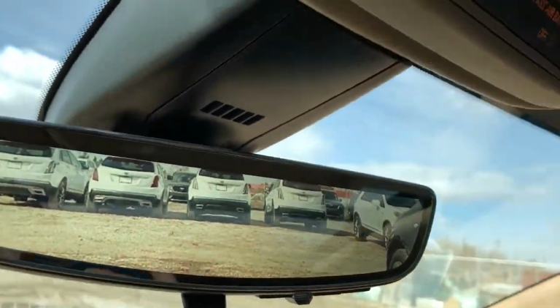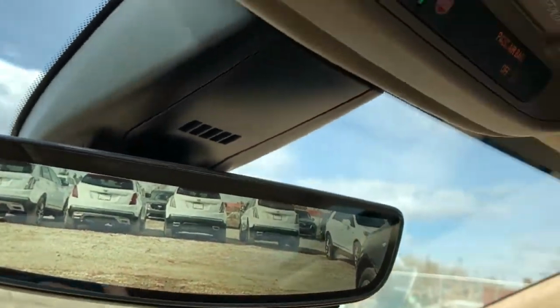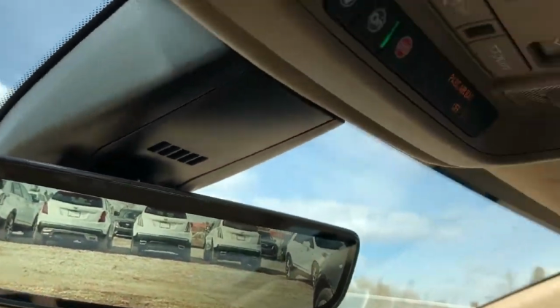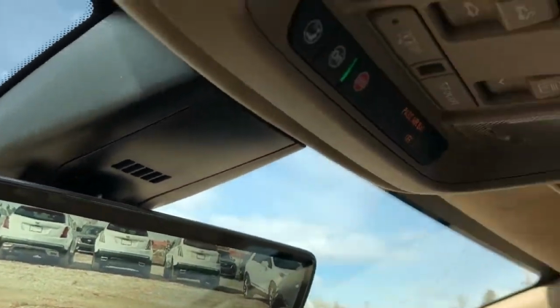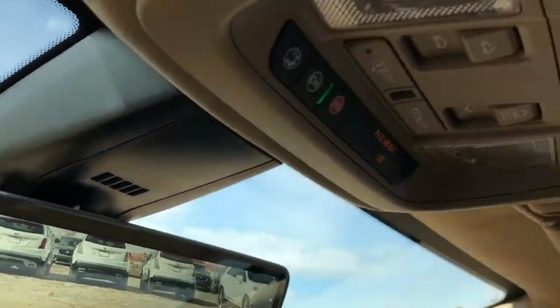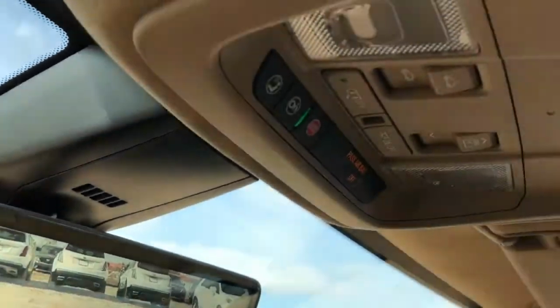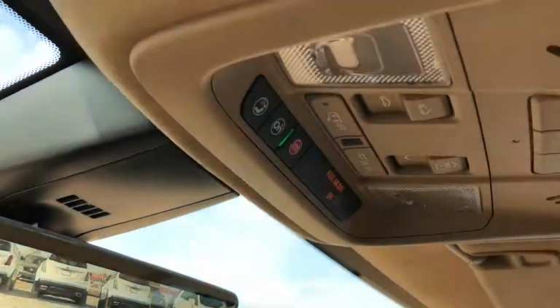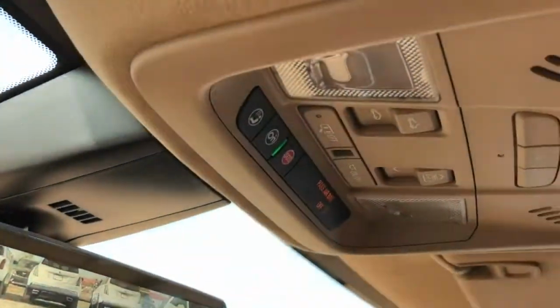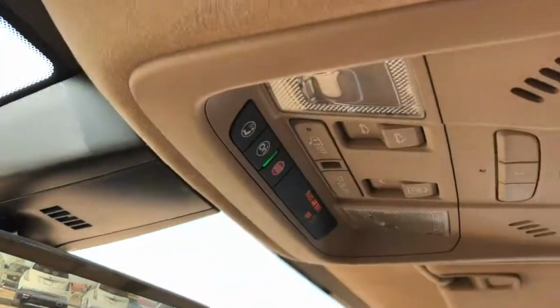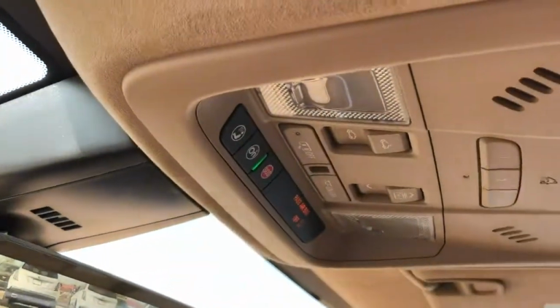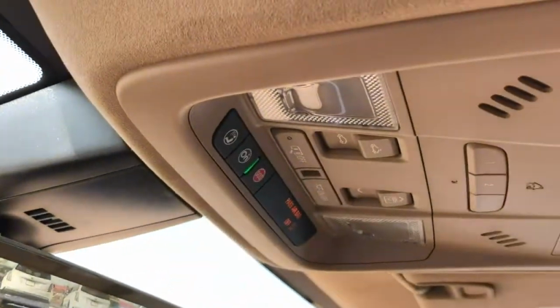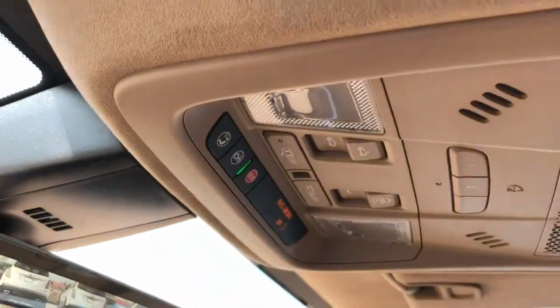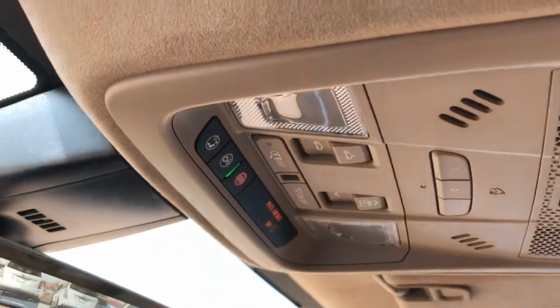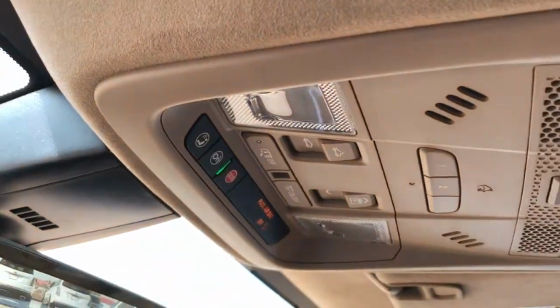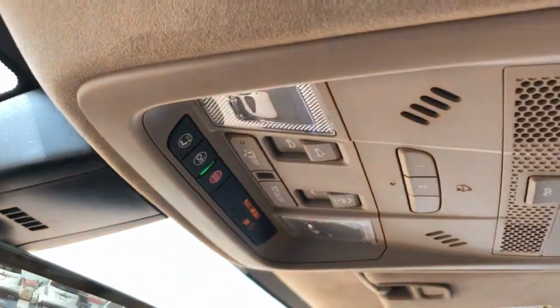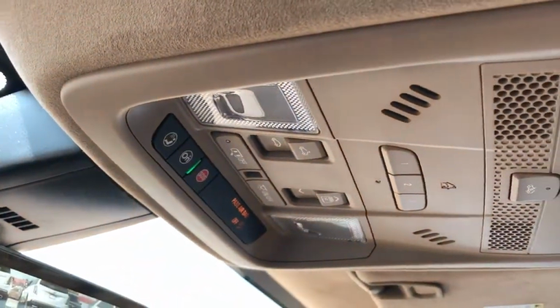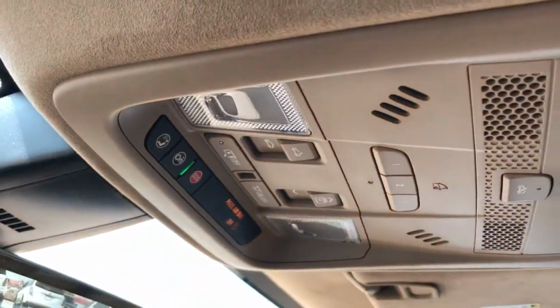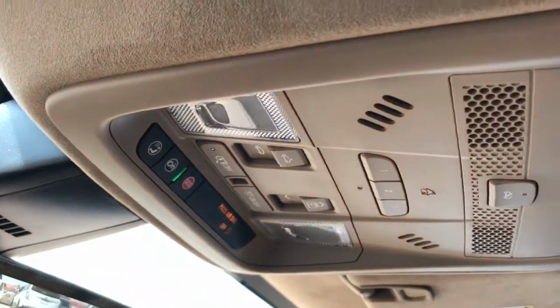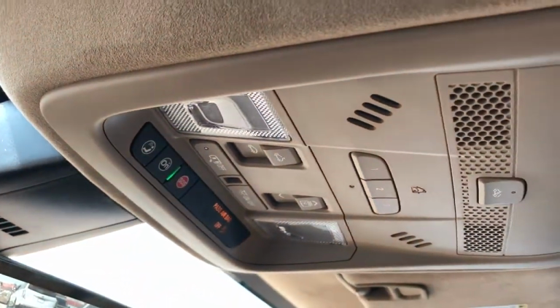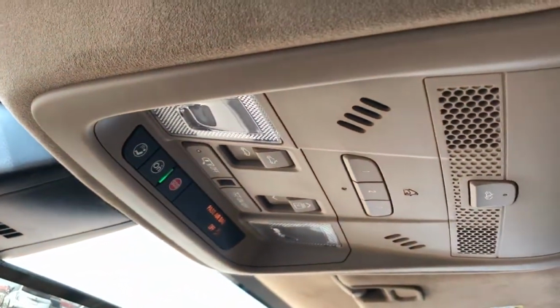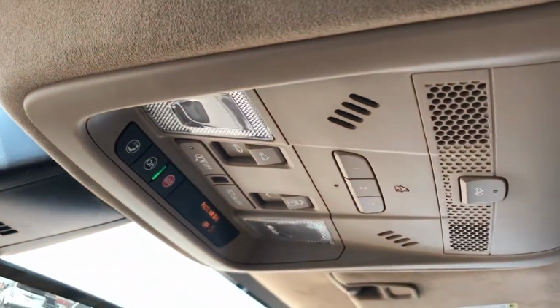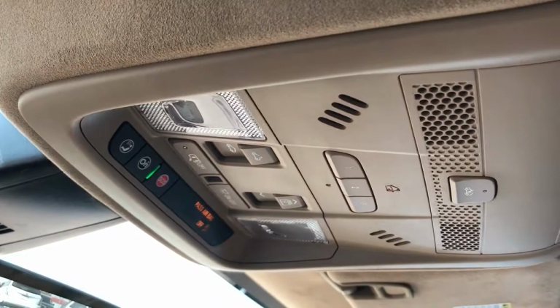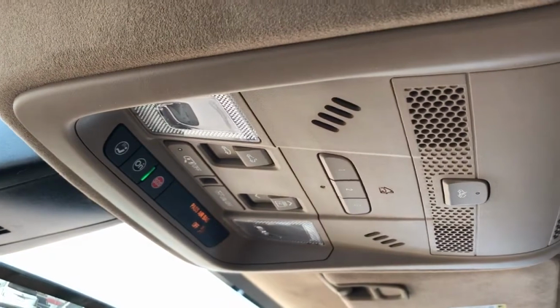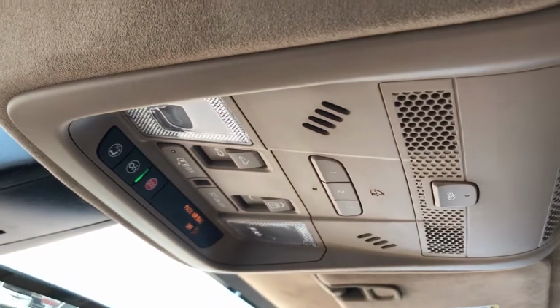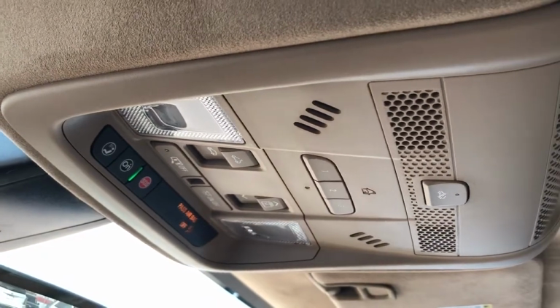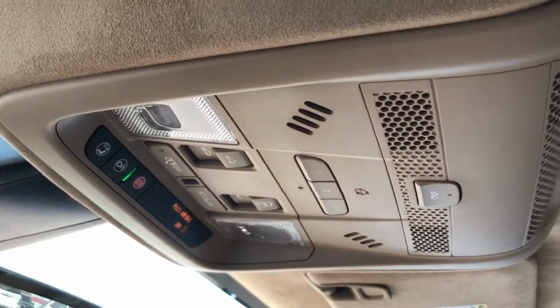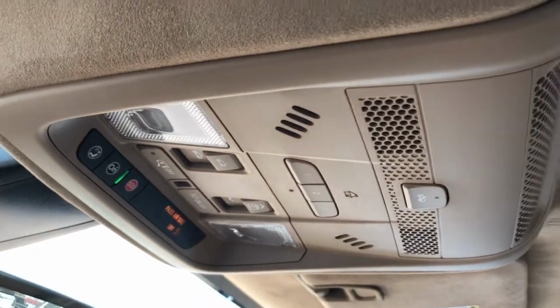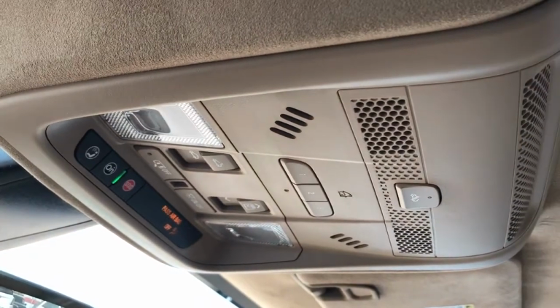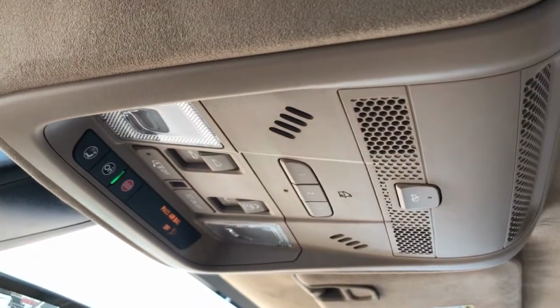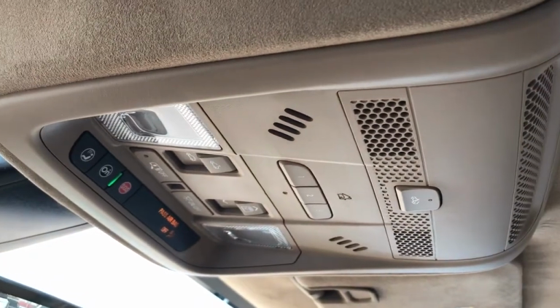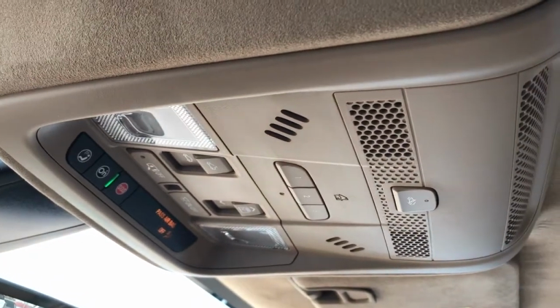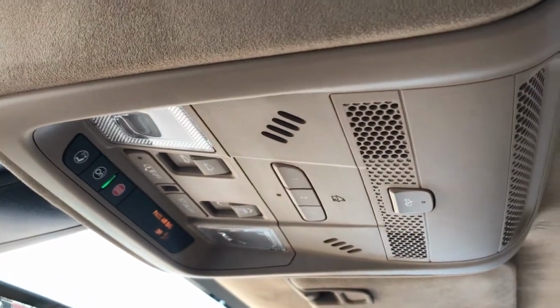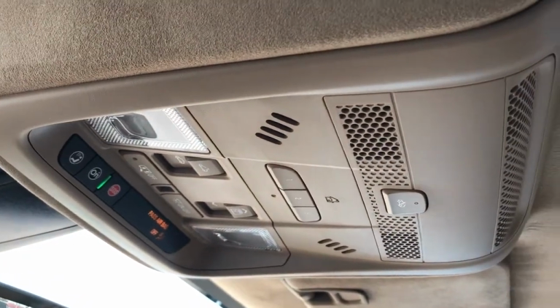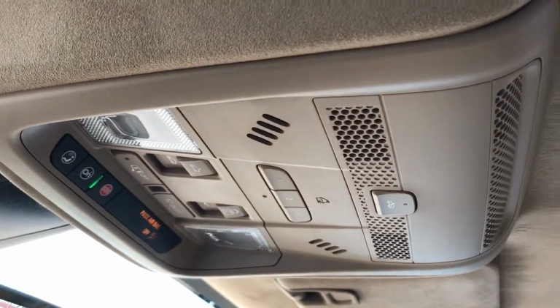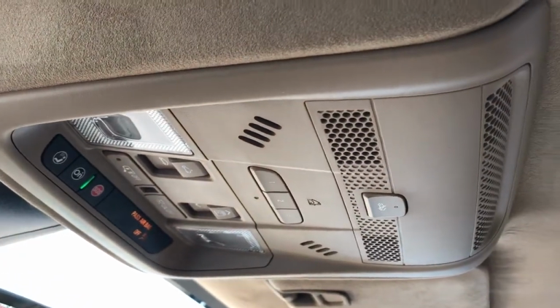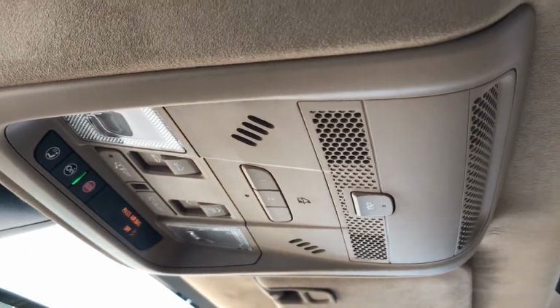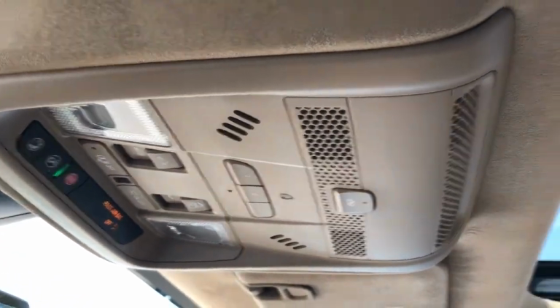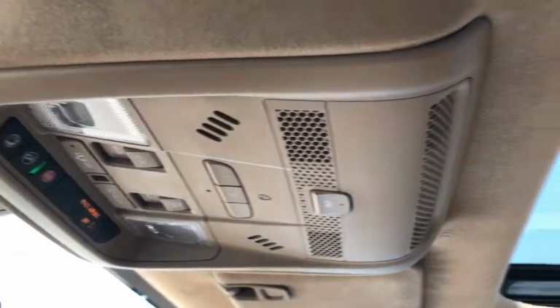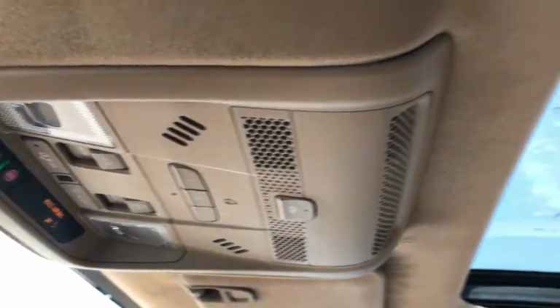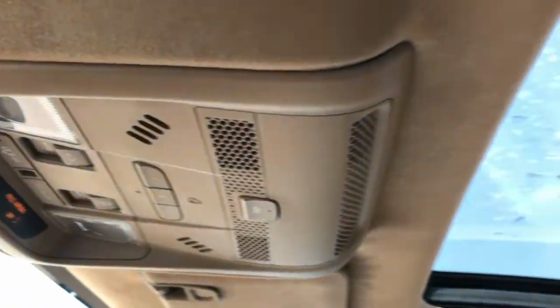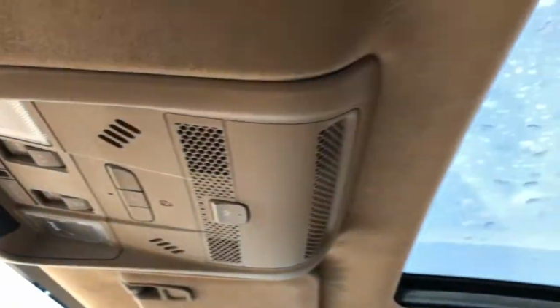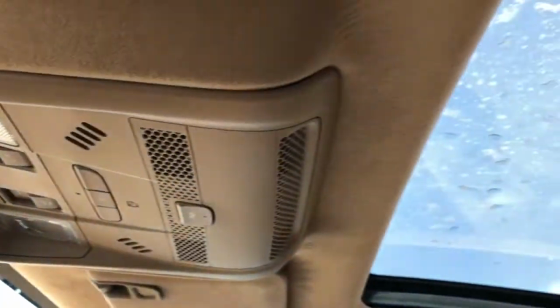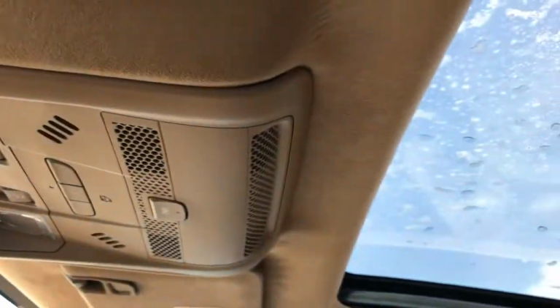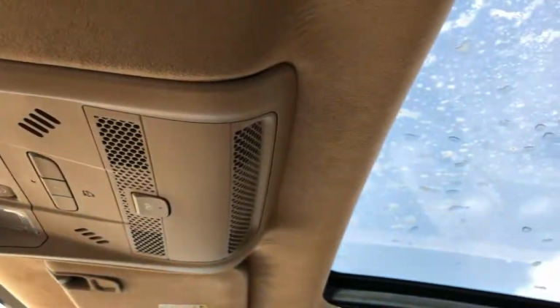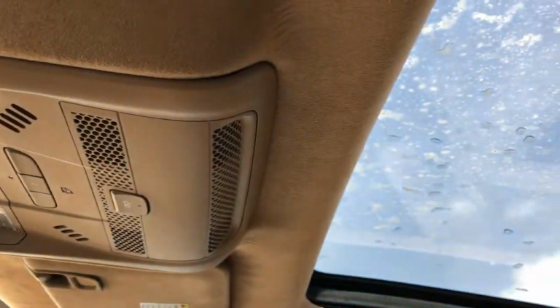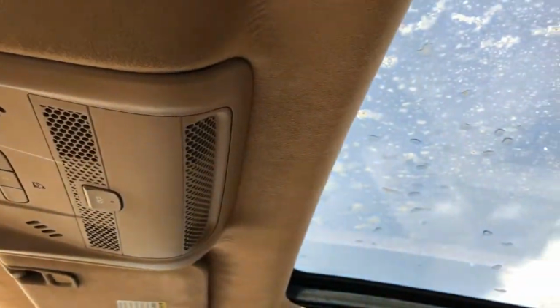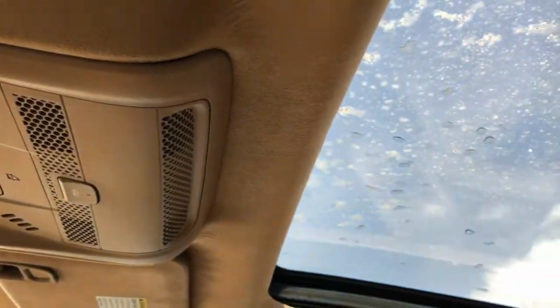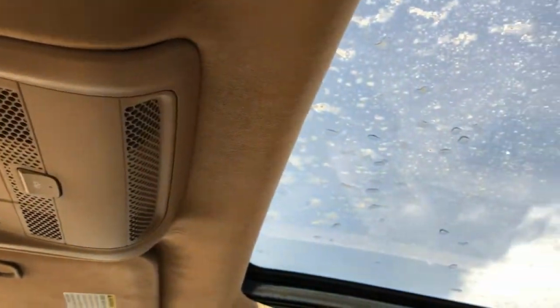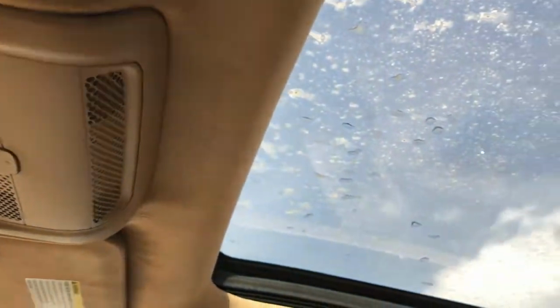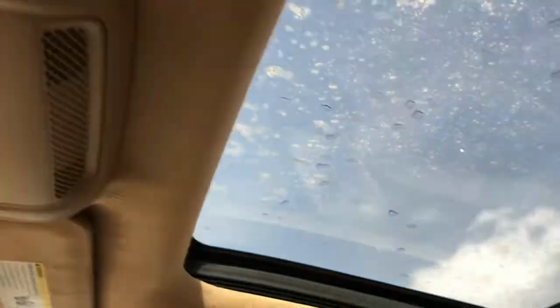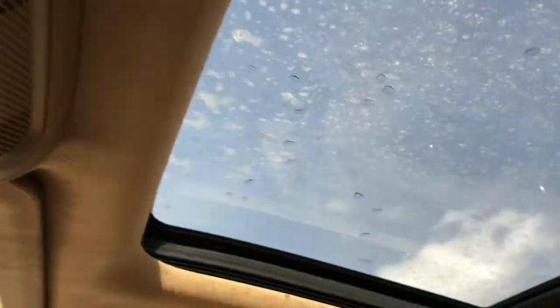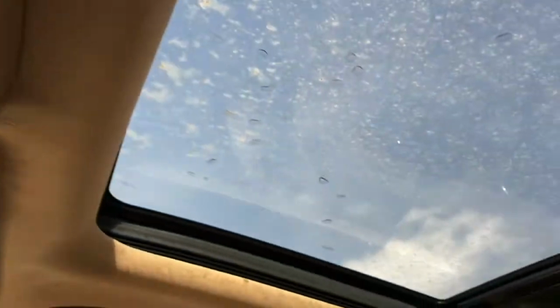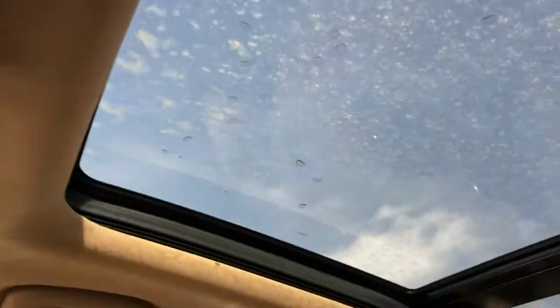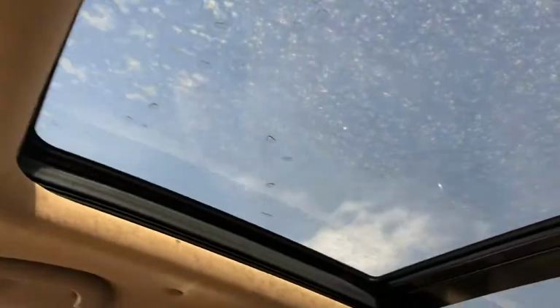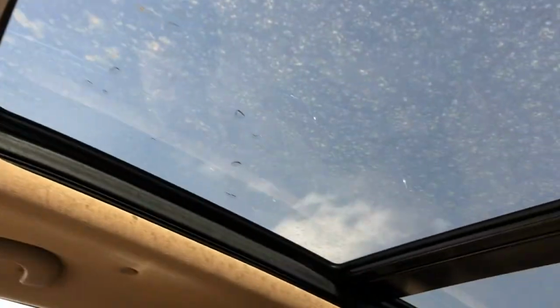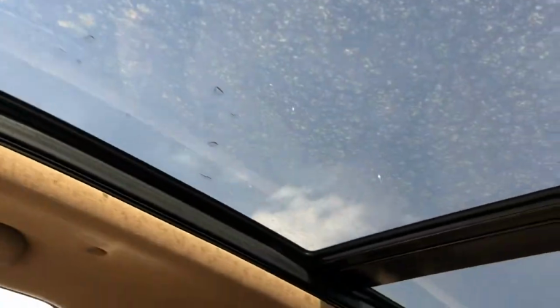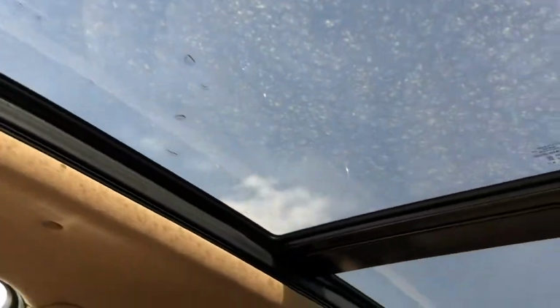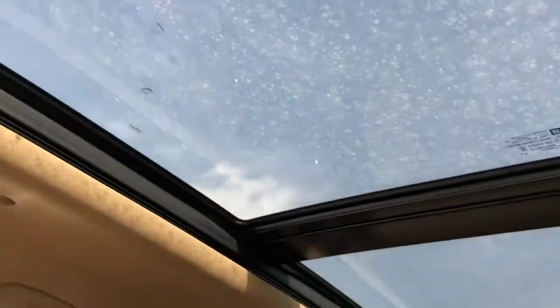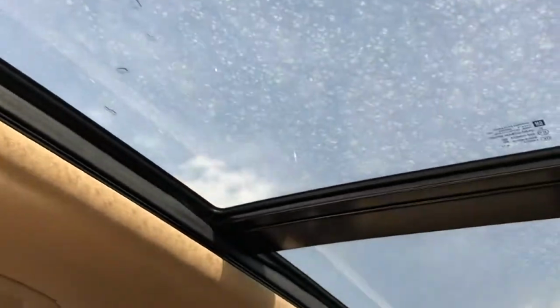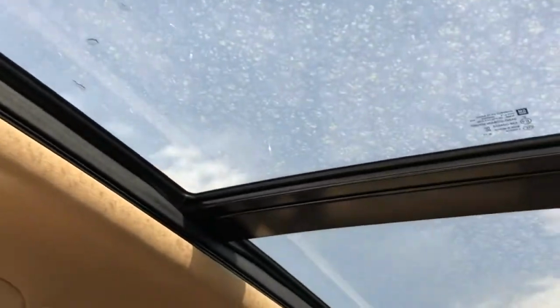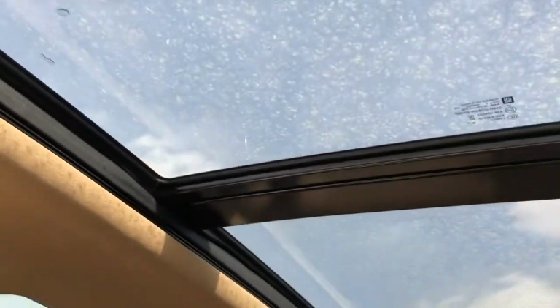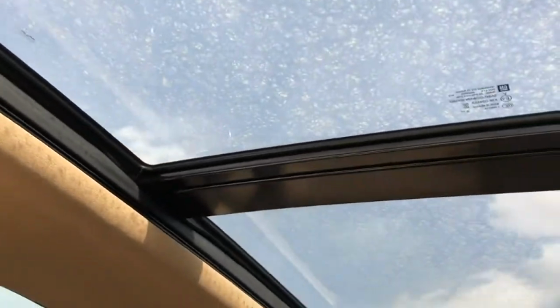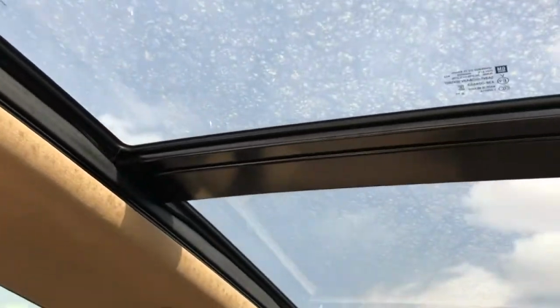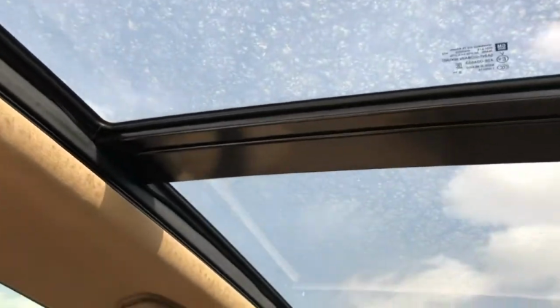Our rear view mirror has a rear view camera built in. Above that are OnStar controls, reading lights, three garage door openers, brown suede headliner, and panoramic sunroof above.